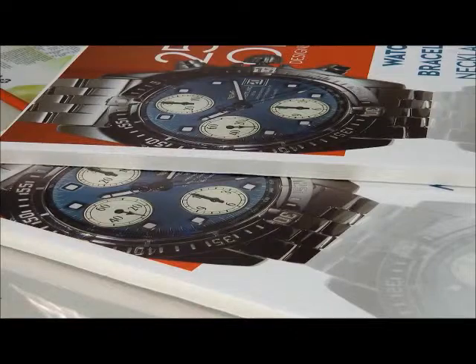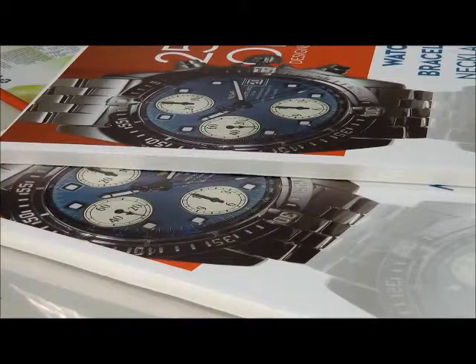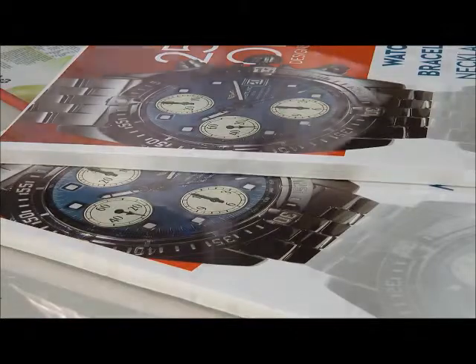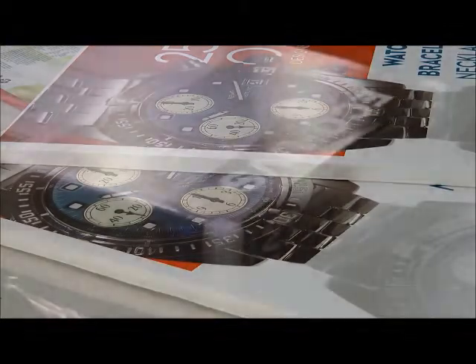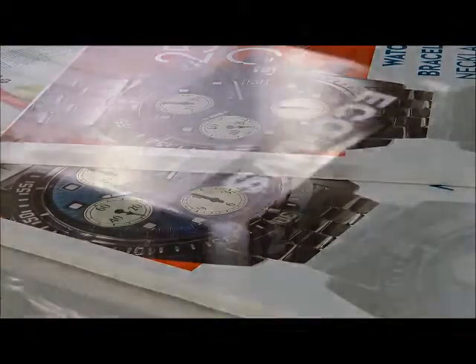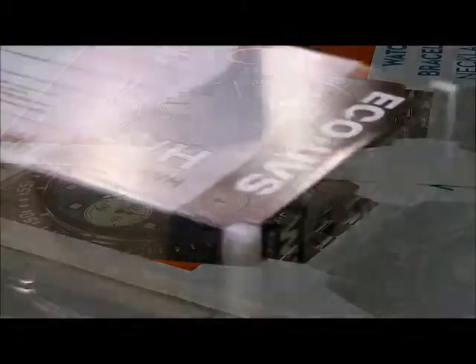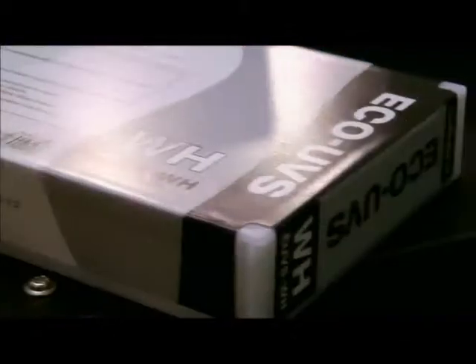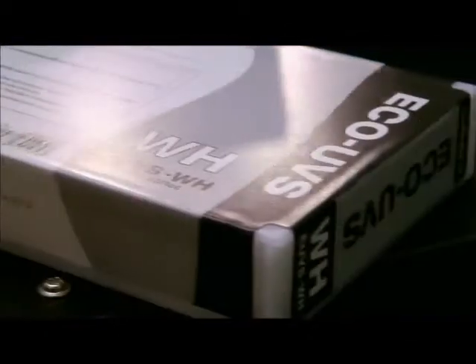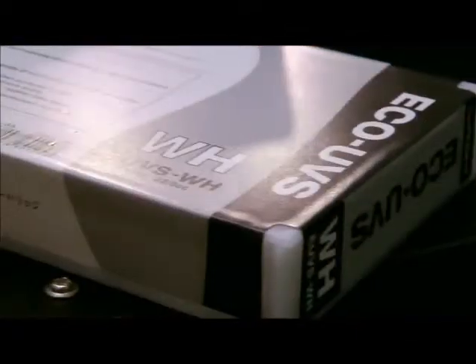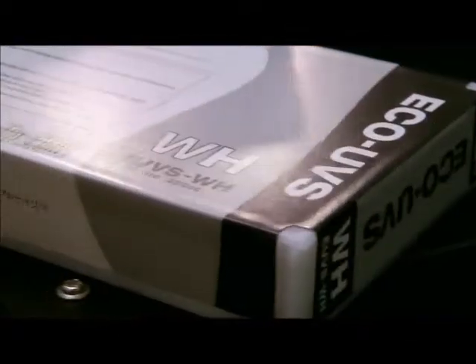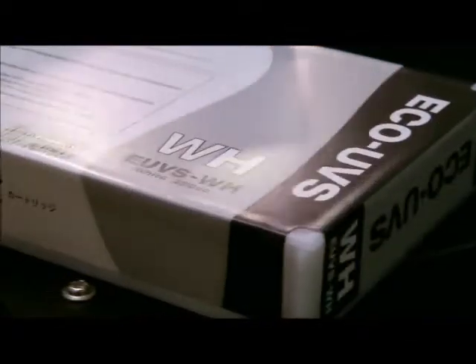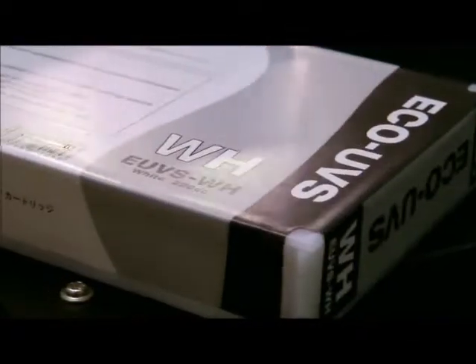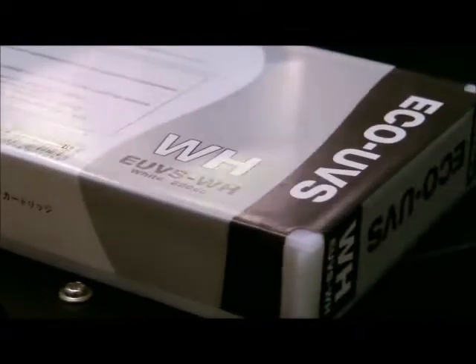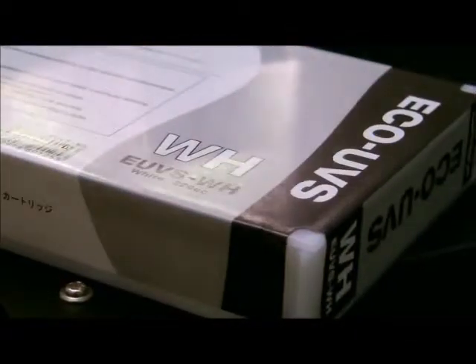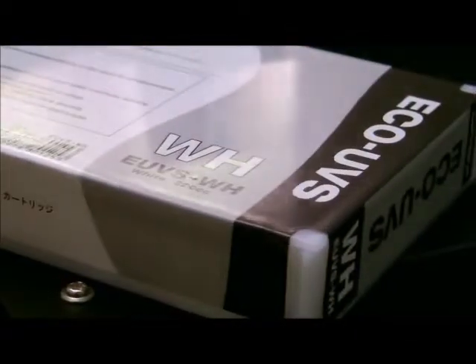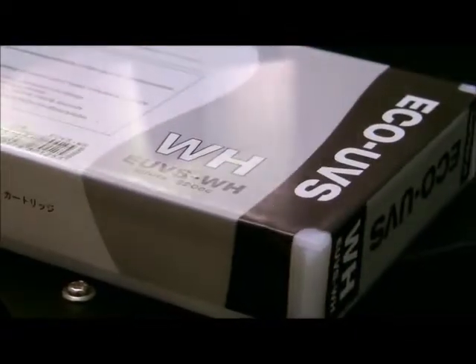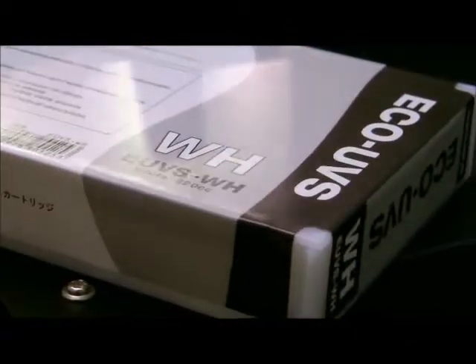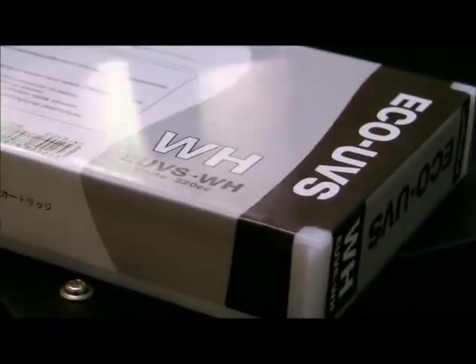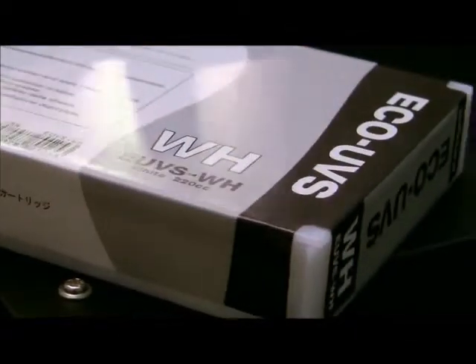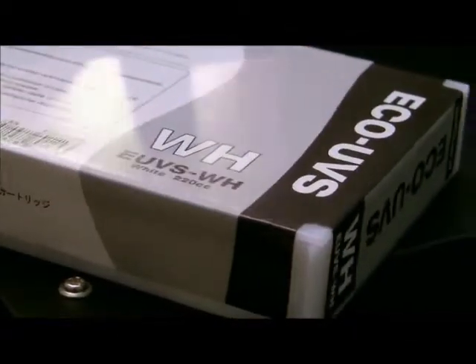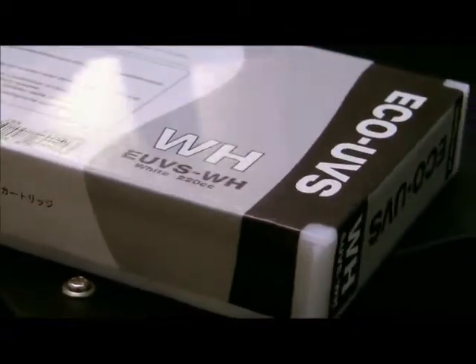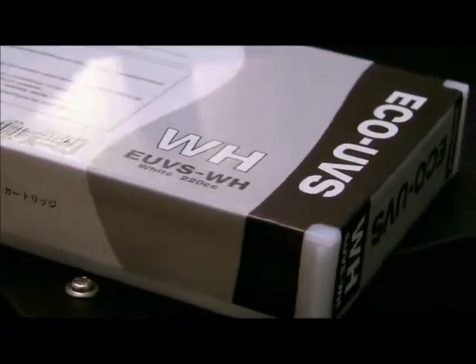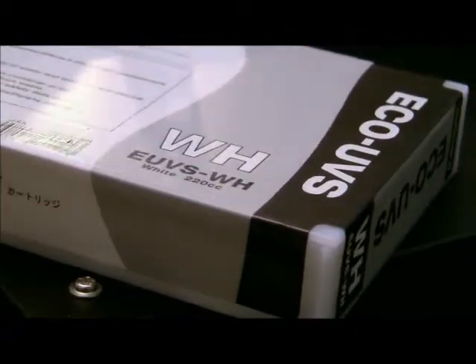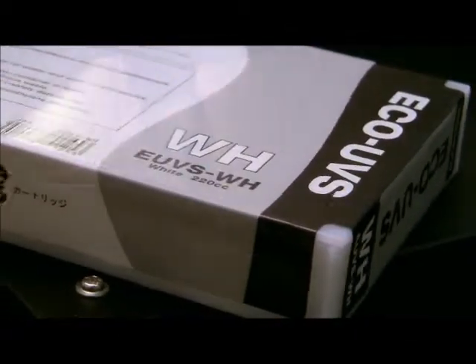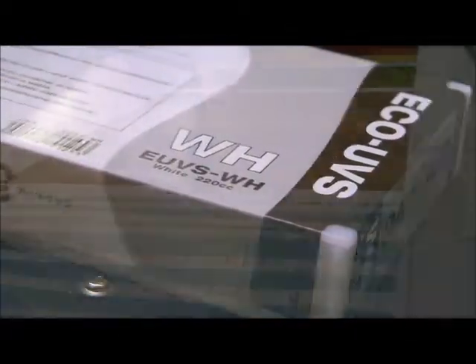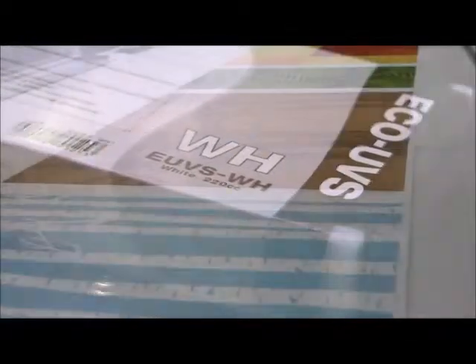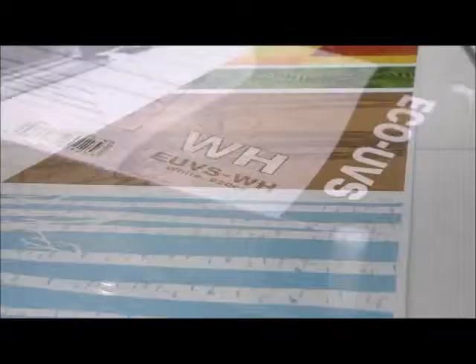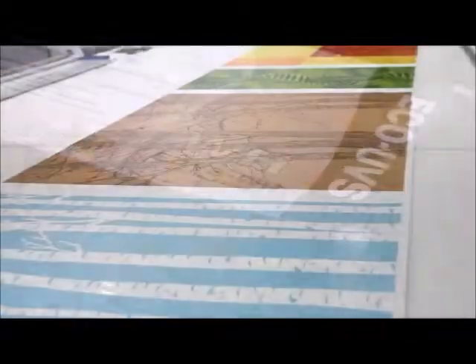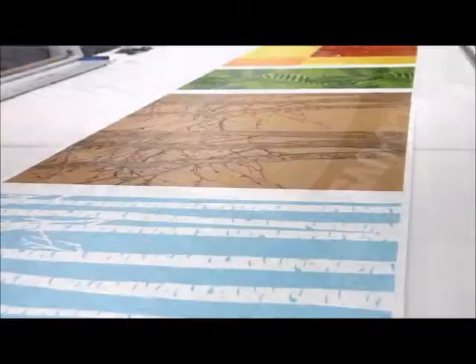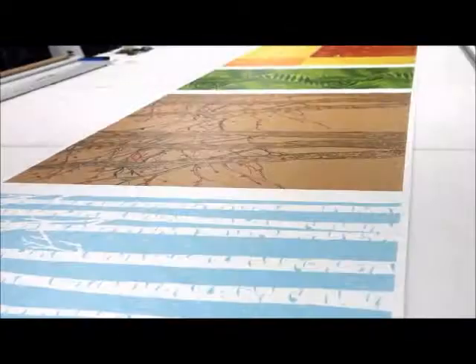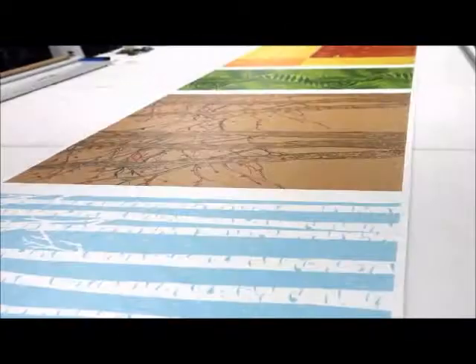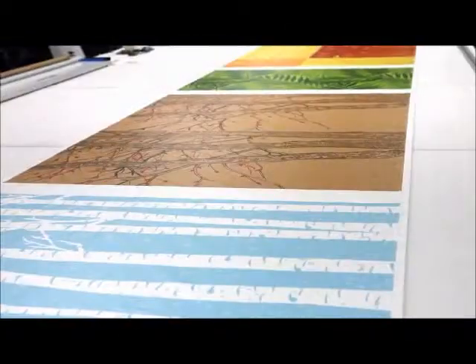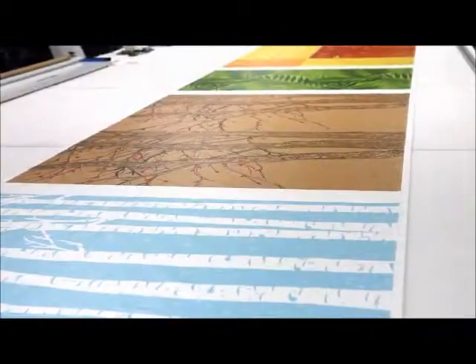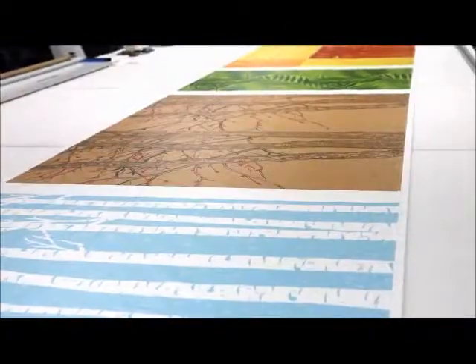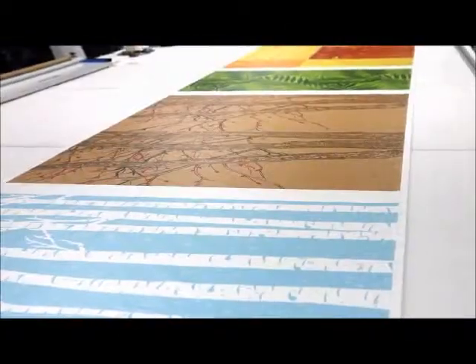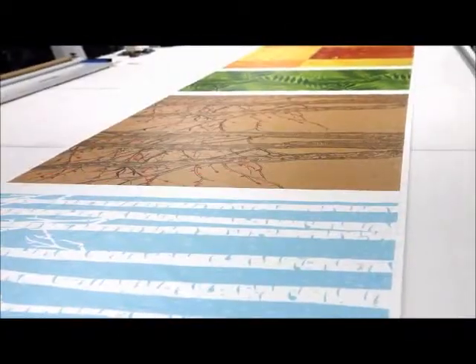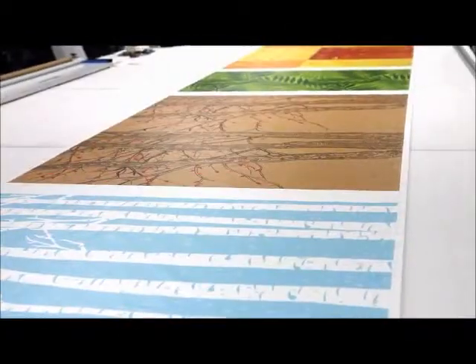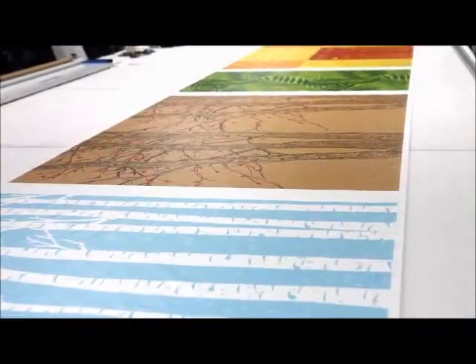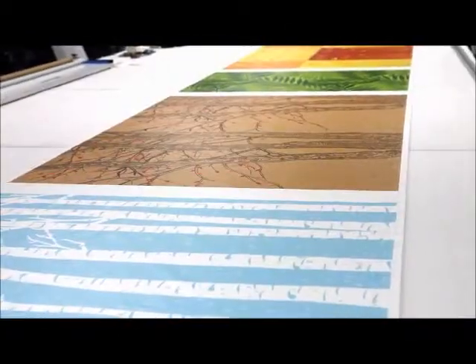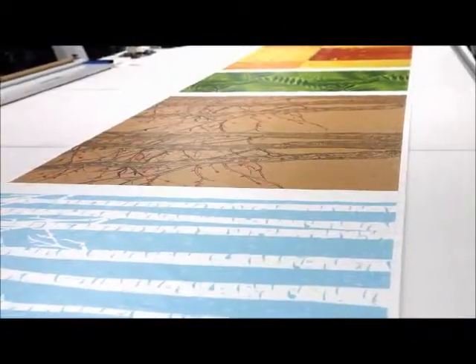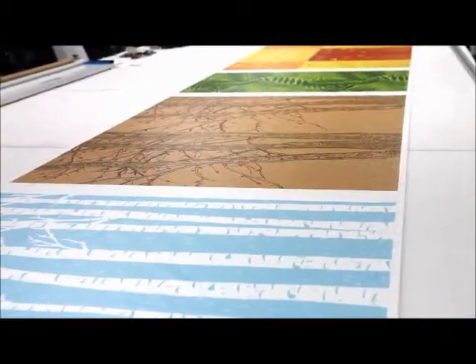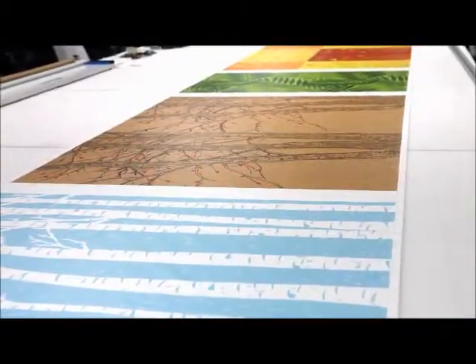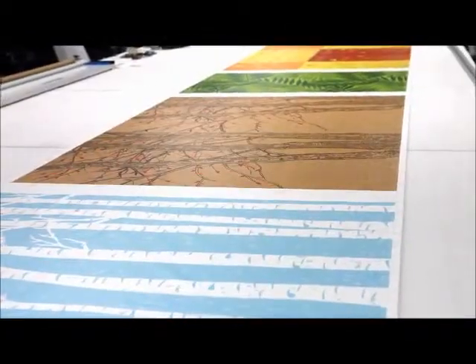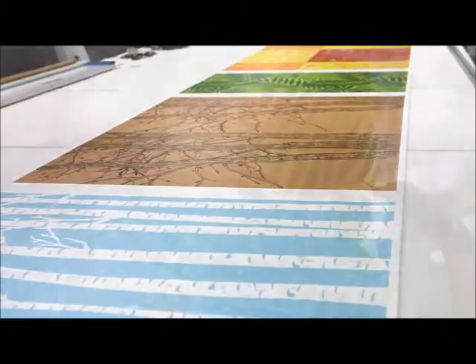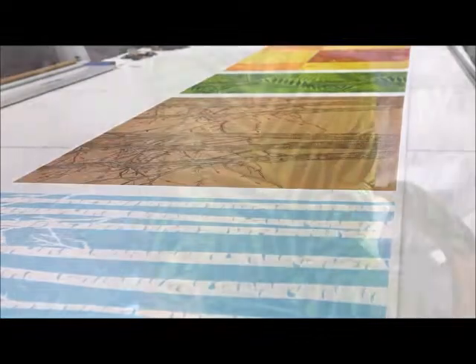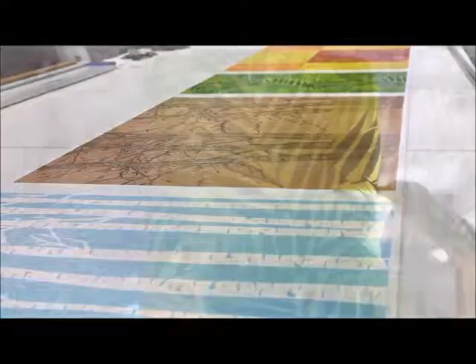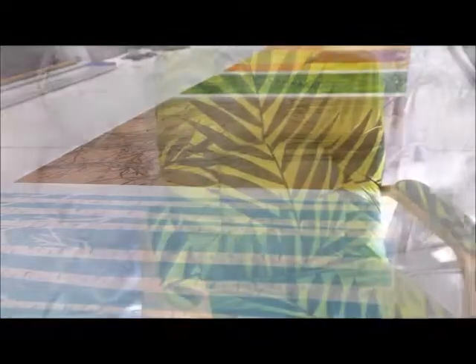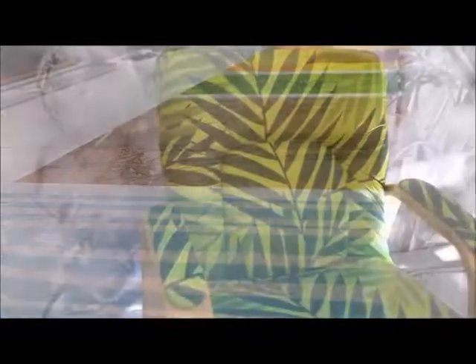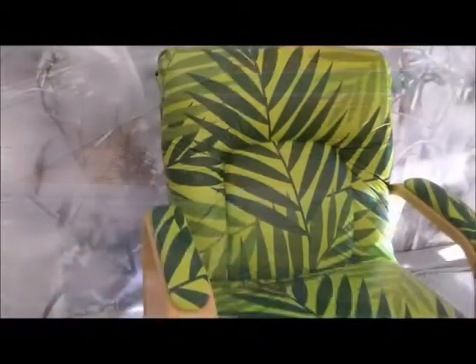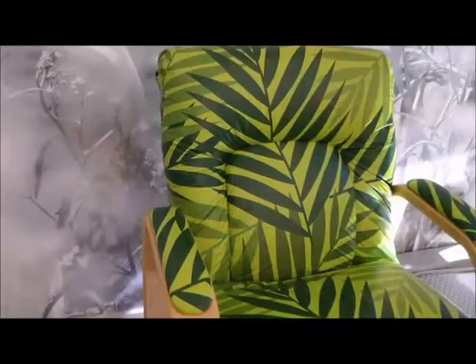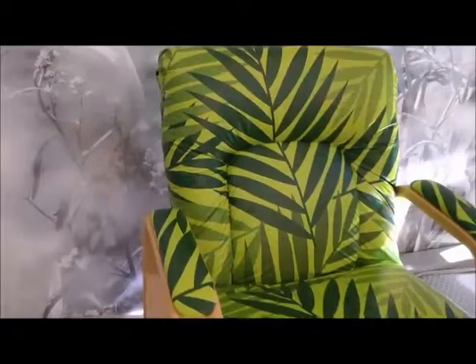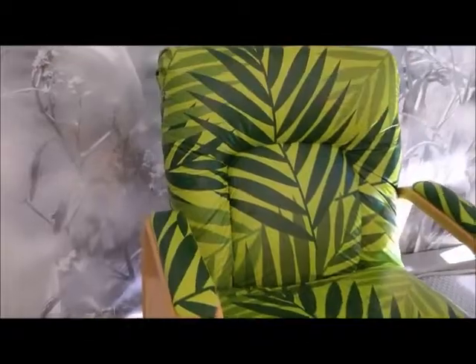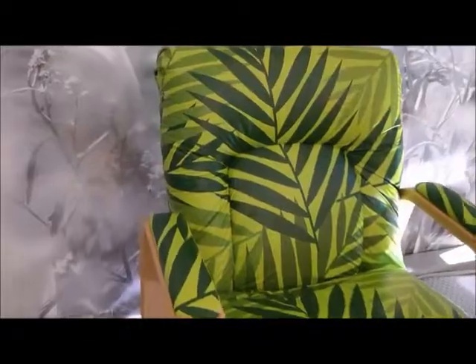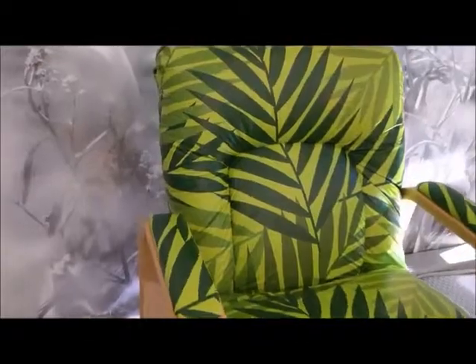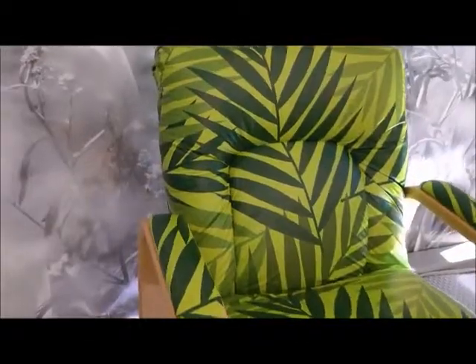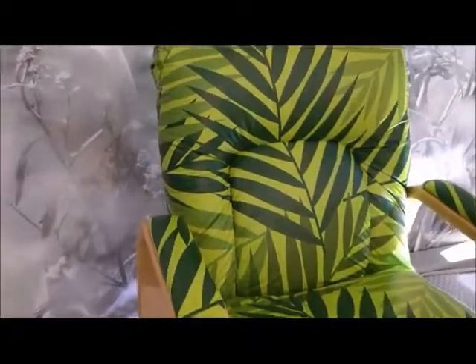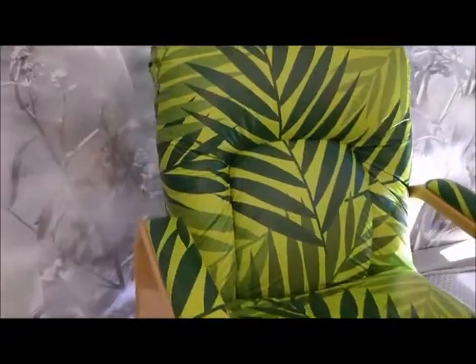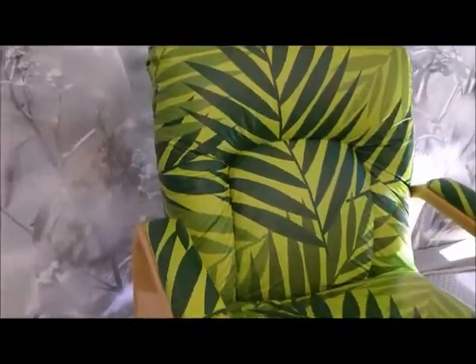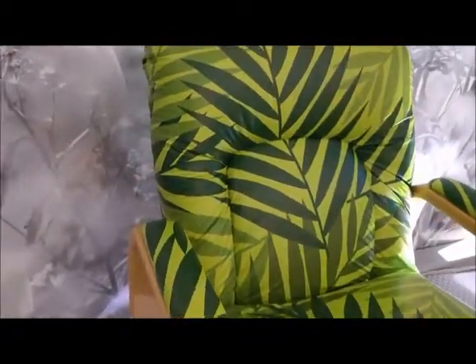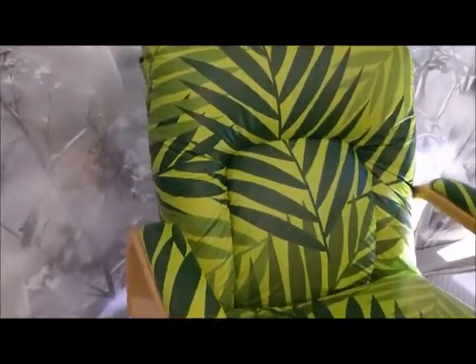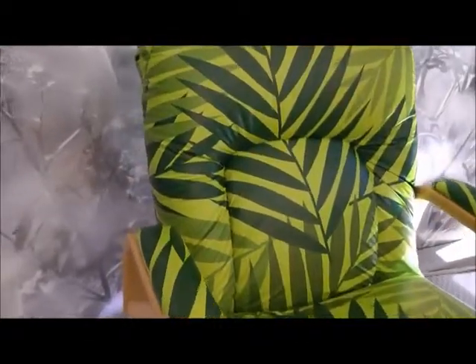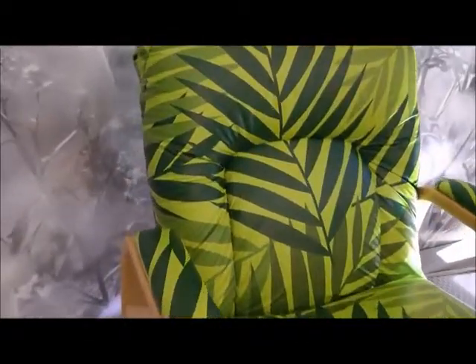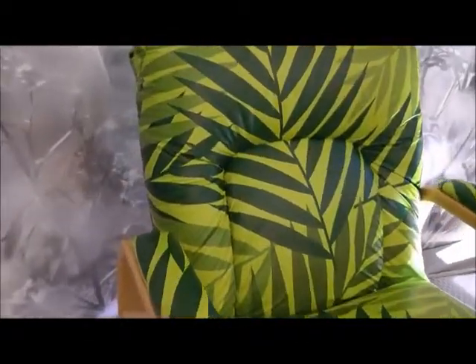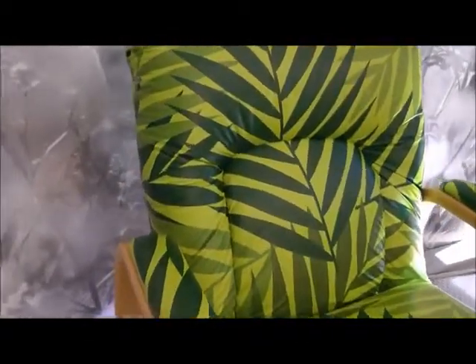Our newly formulated Eco UV S ink provides prints that can be stretched and applied around curved surfaces and edges without cracking.